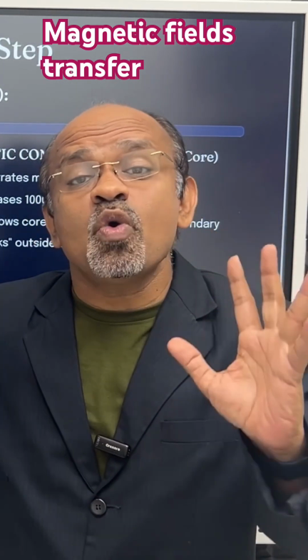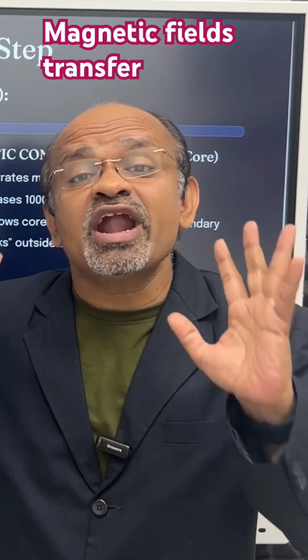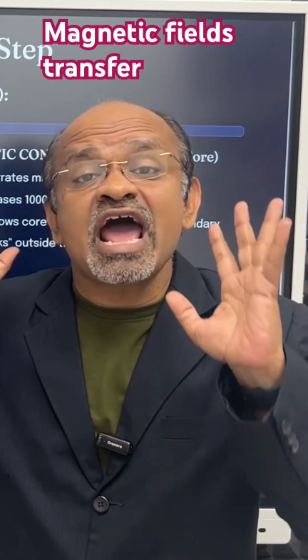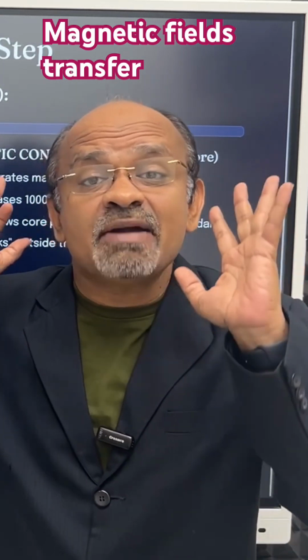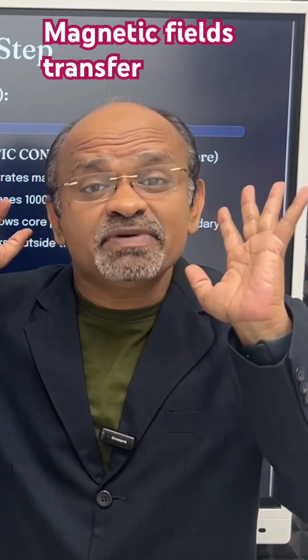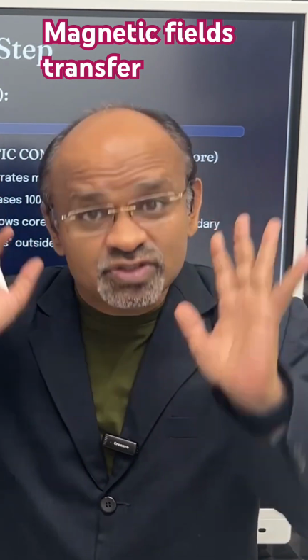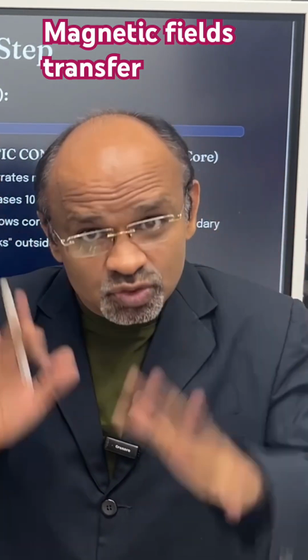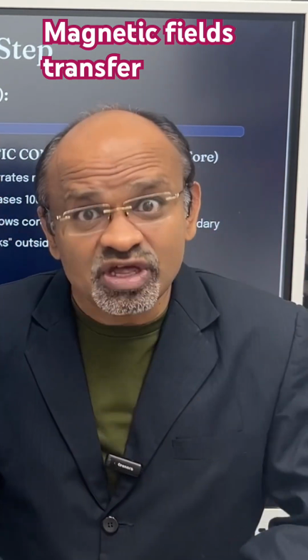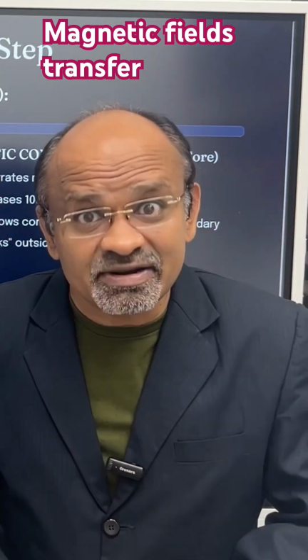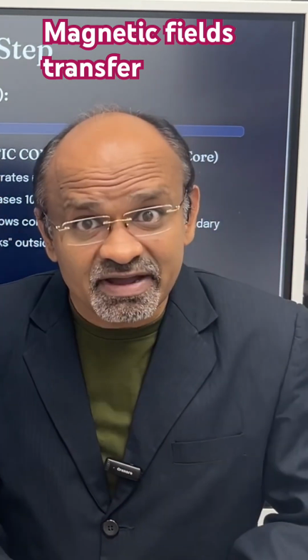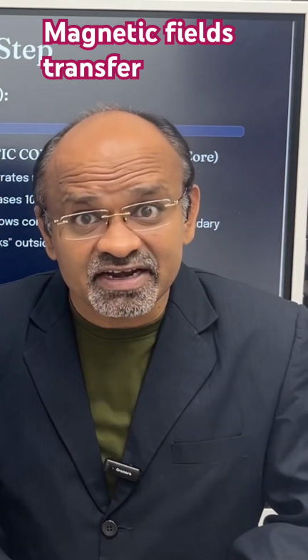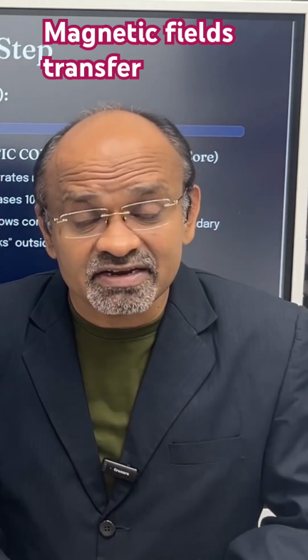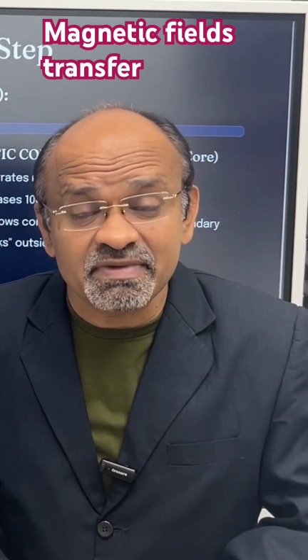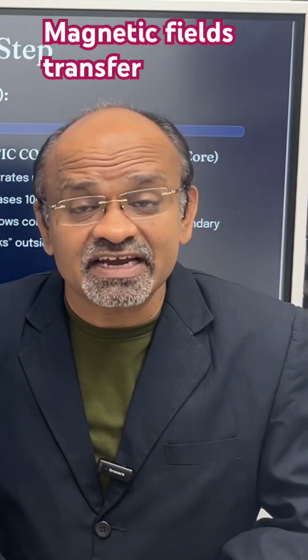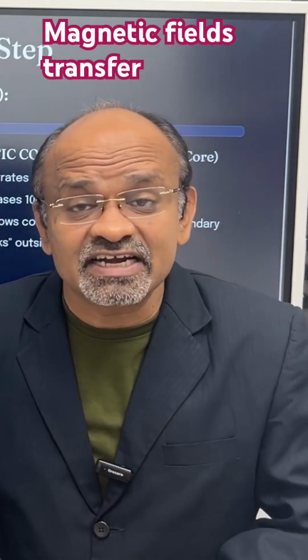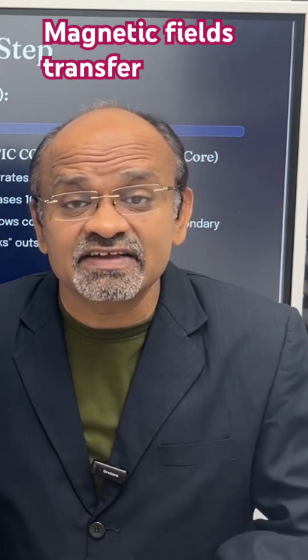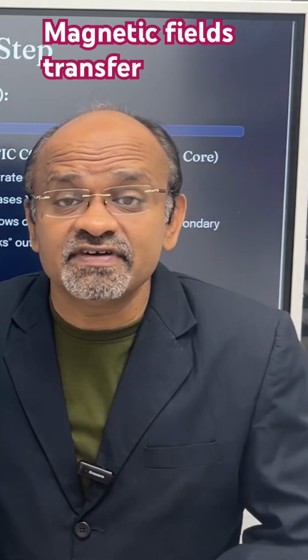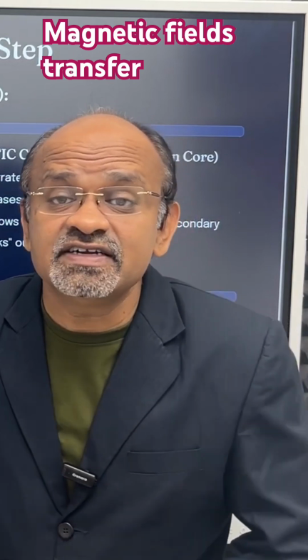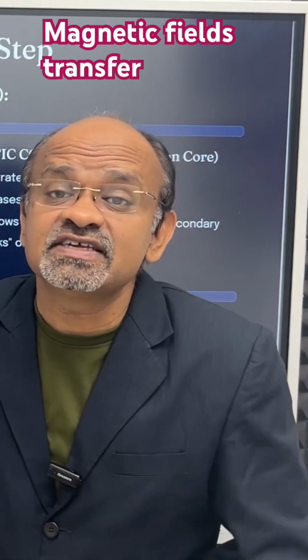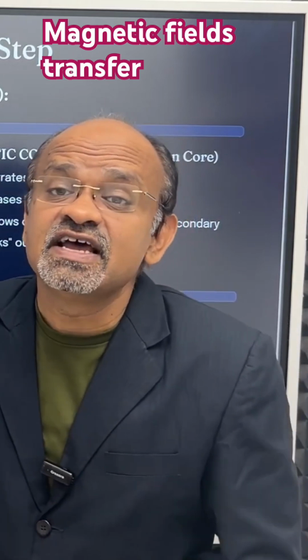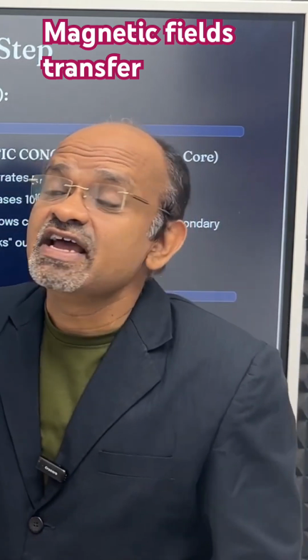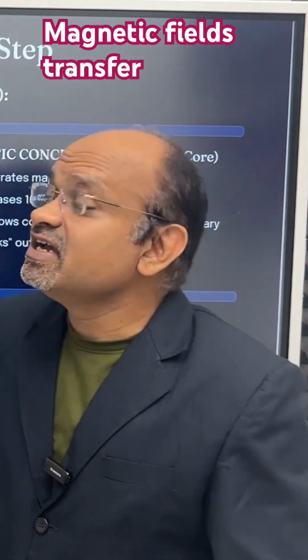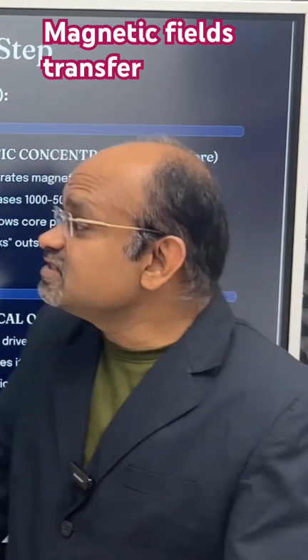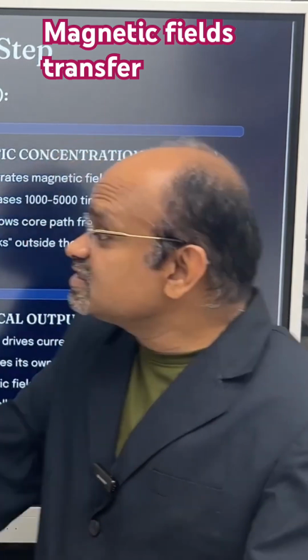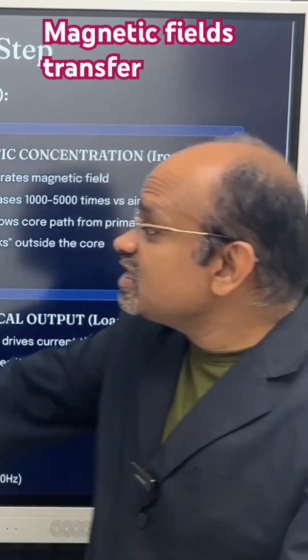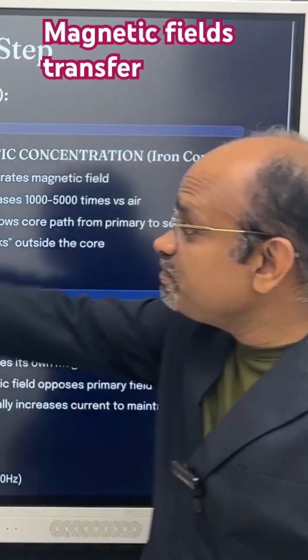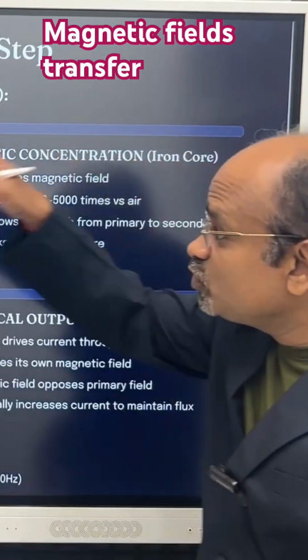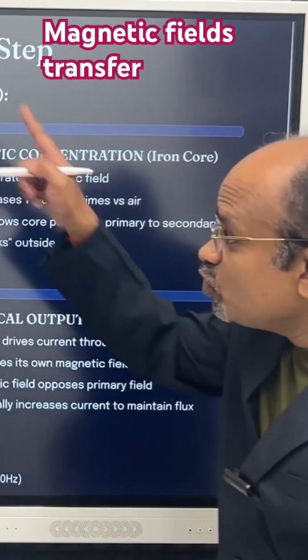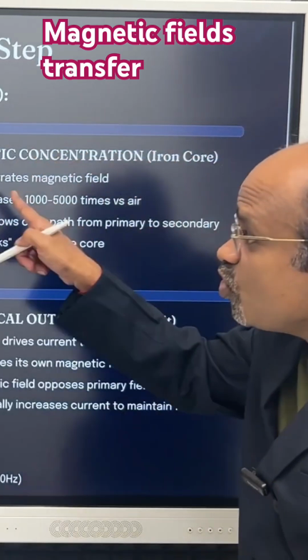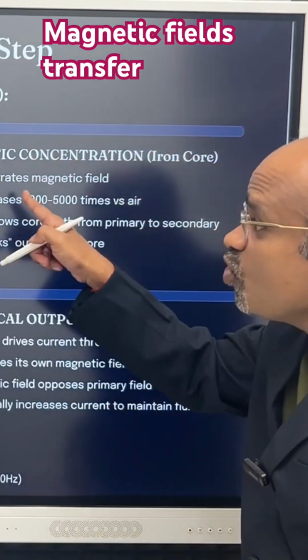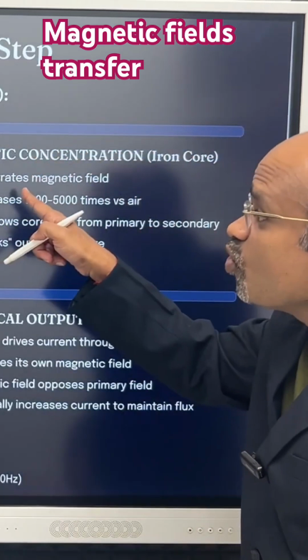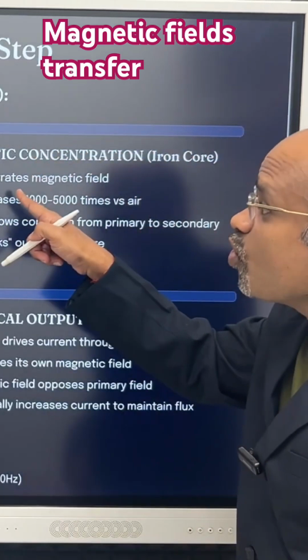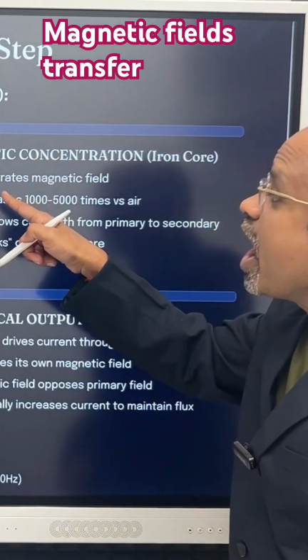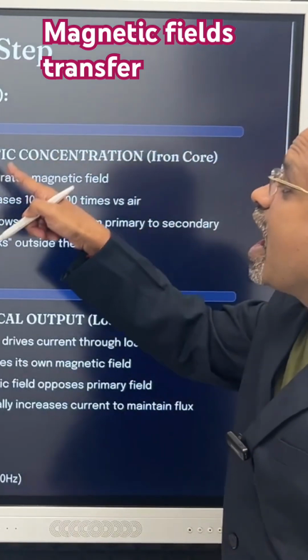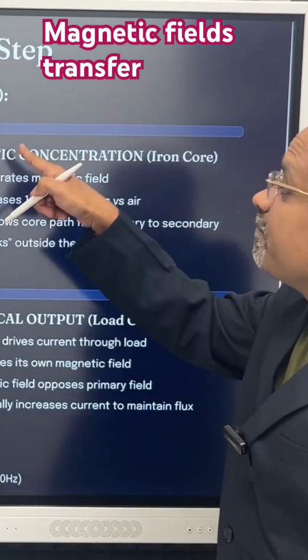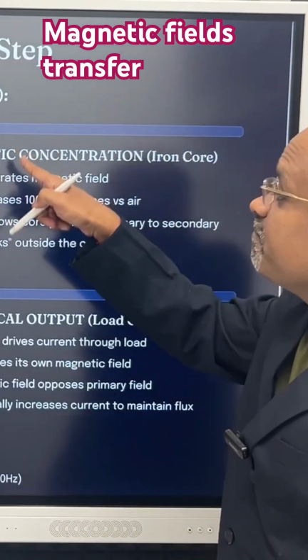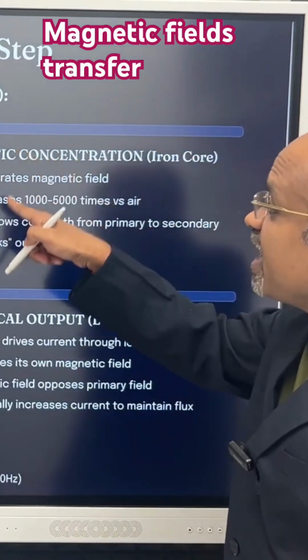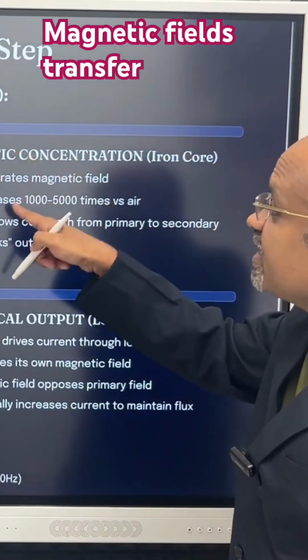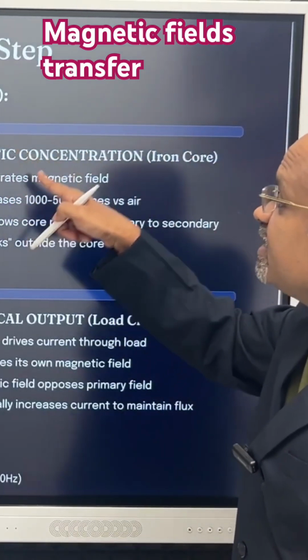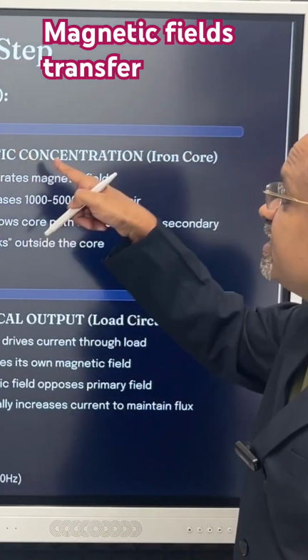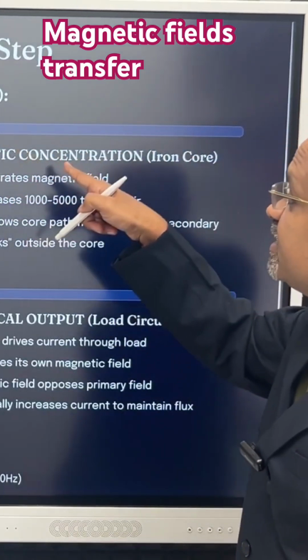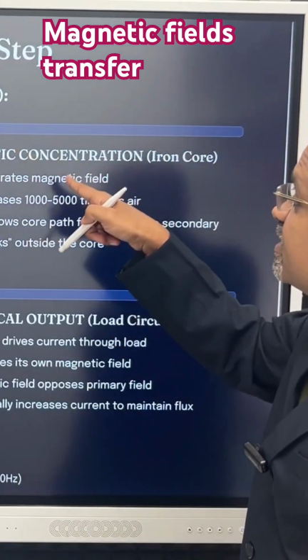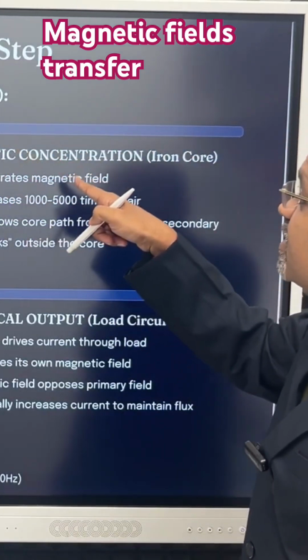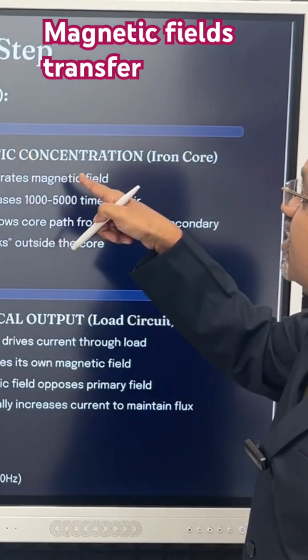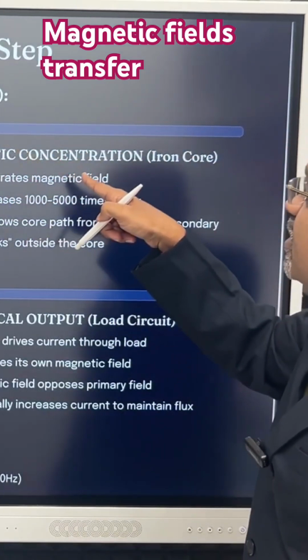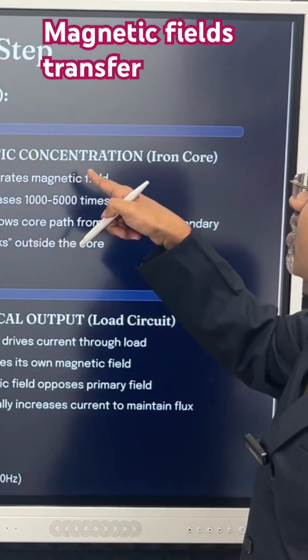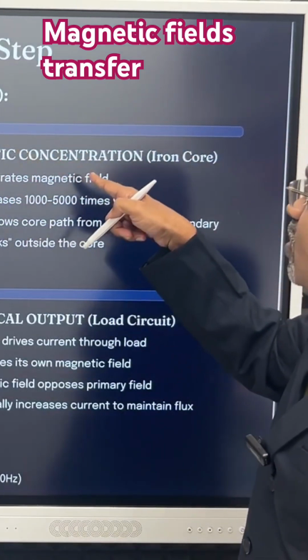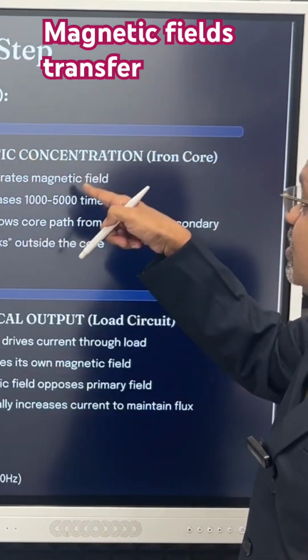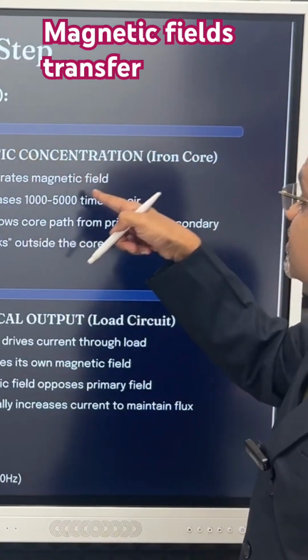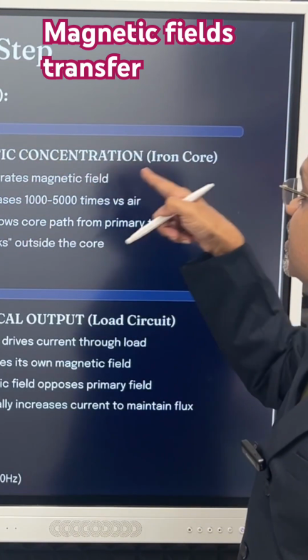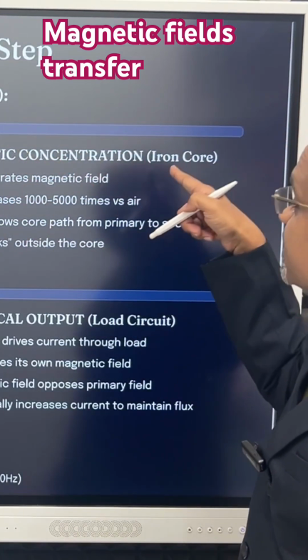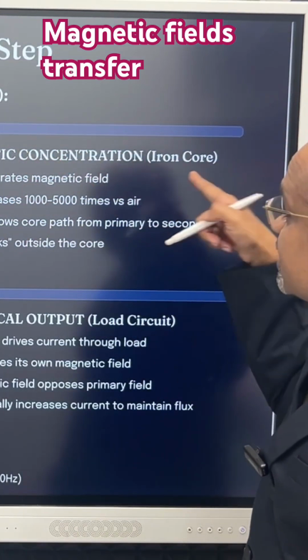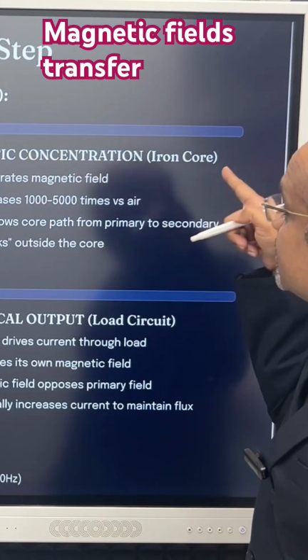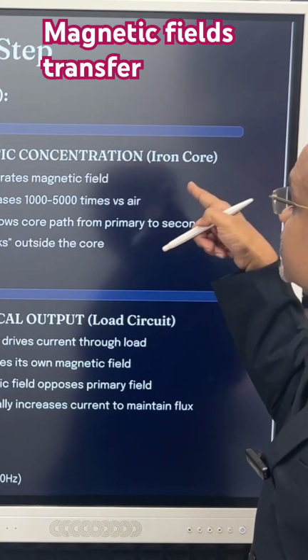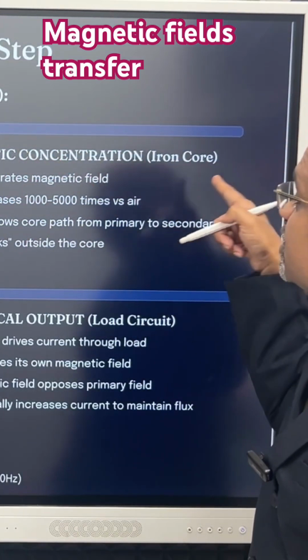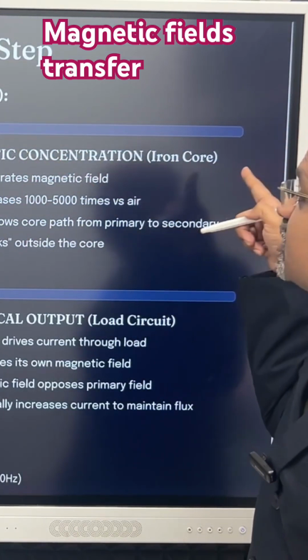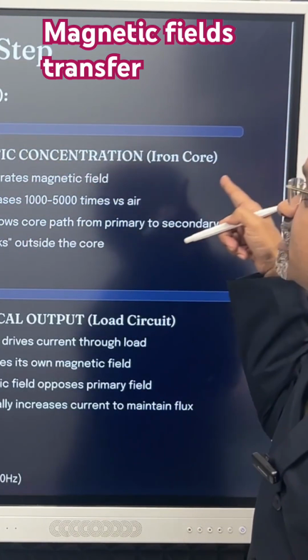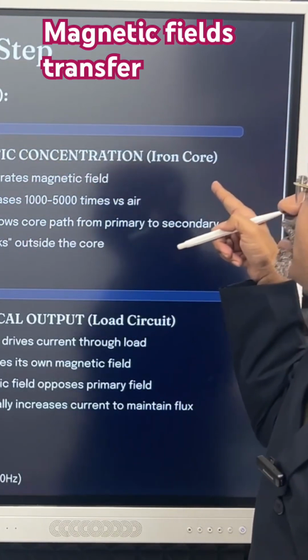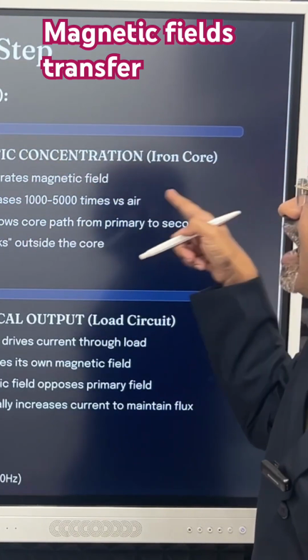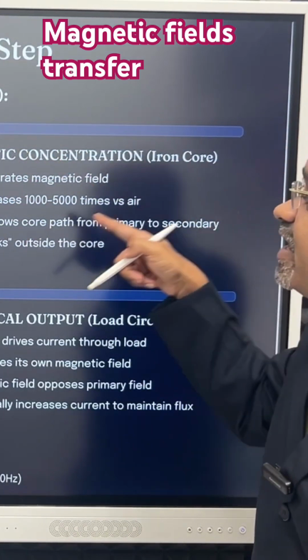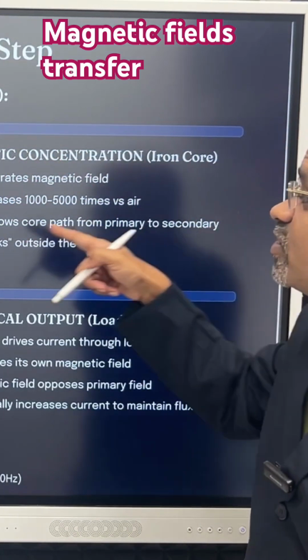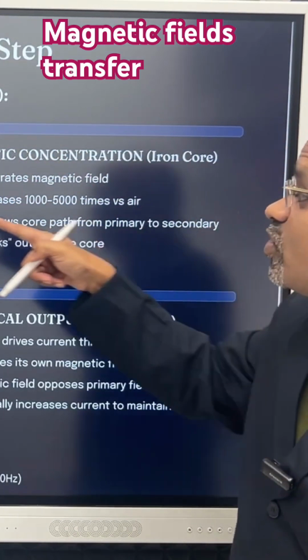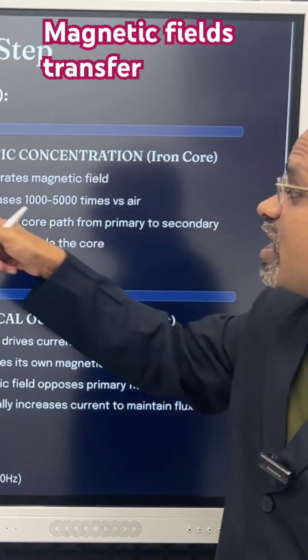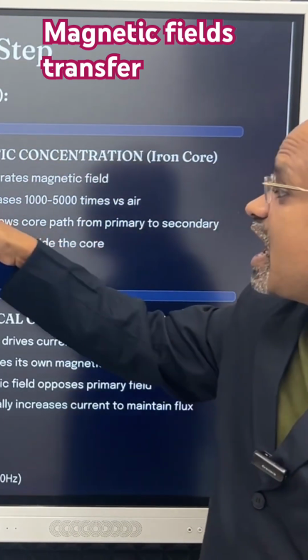Now what happens to those magnetic fields? In step two: magnetic concentration in the iron core.